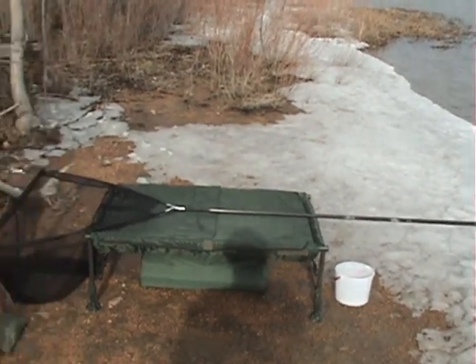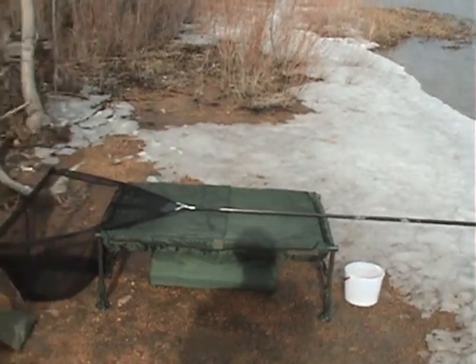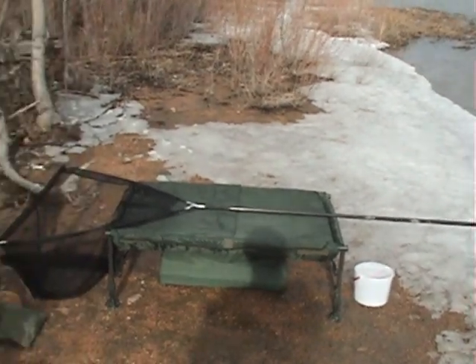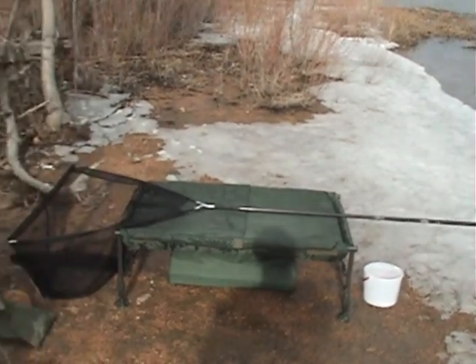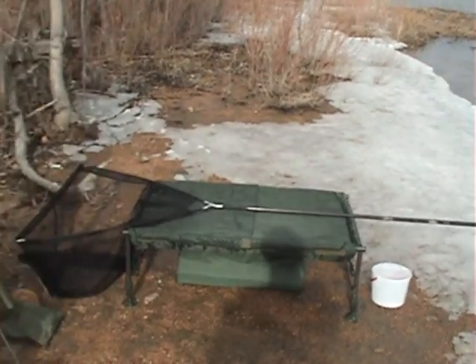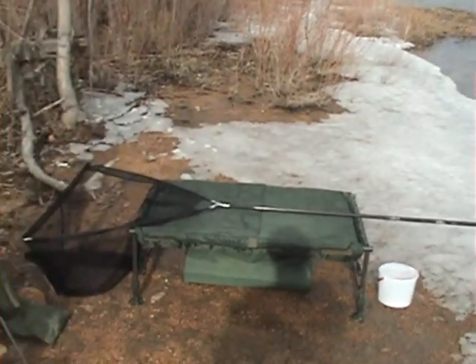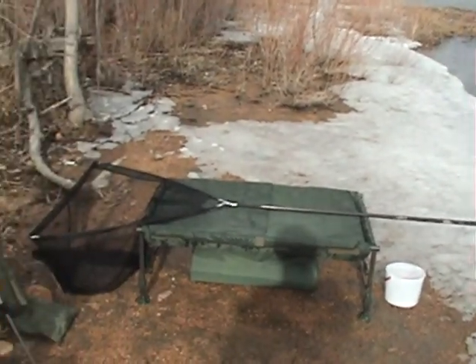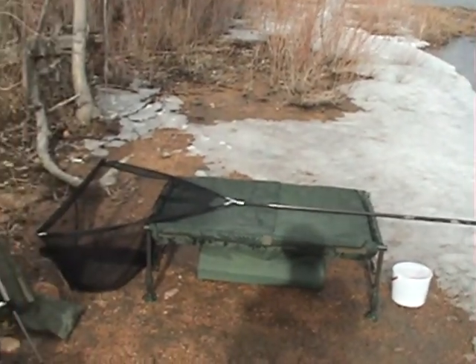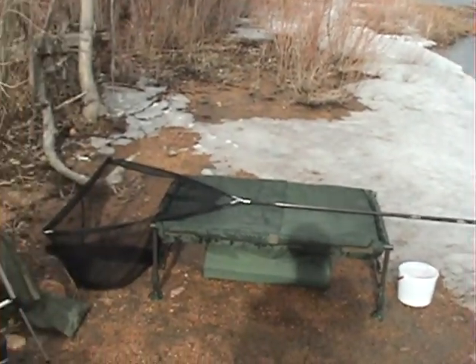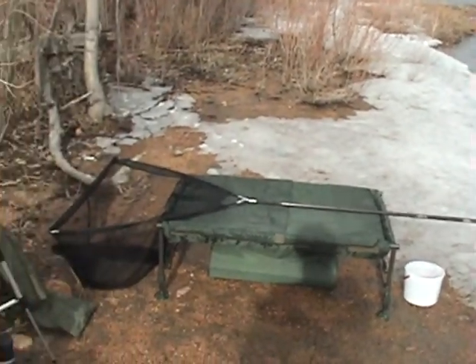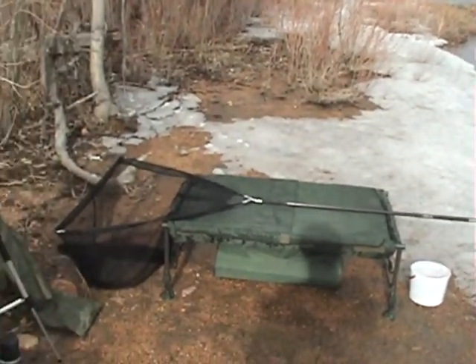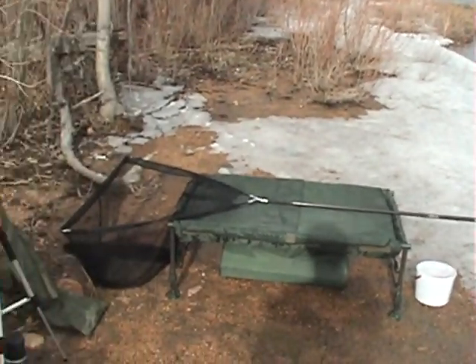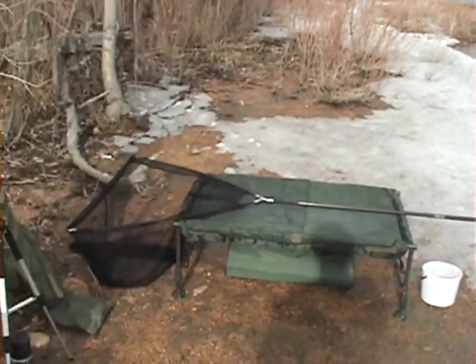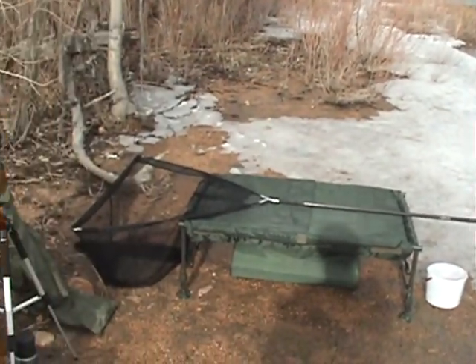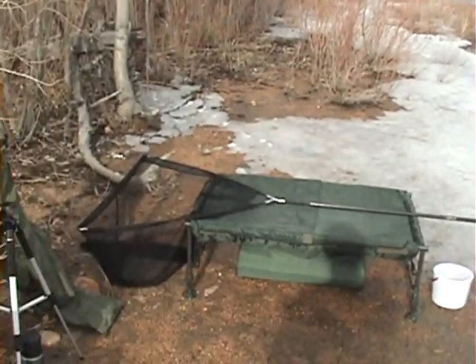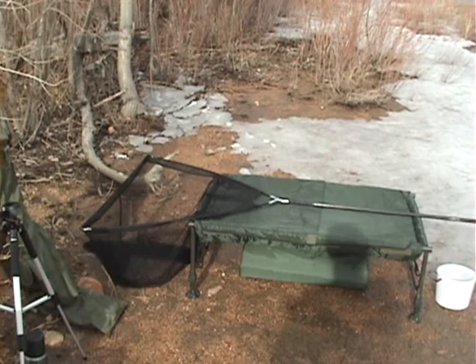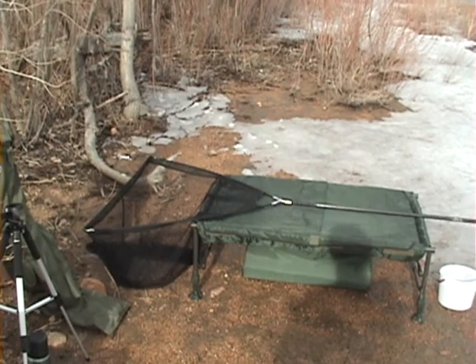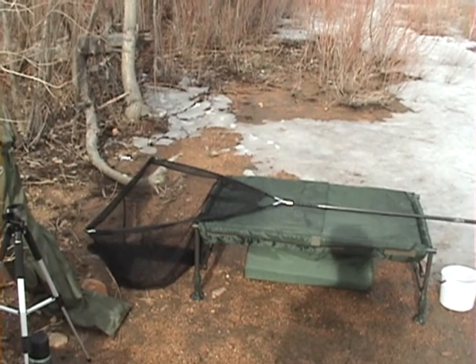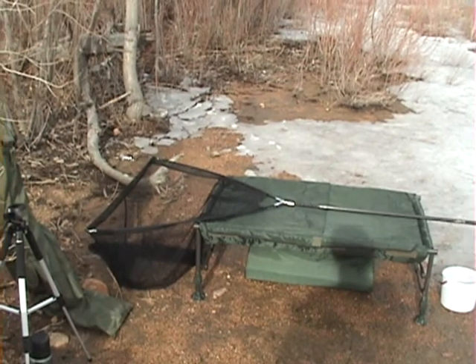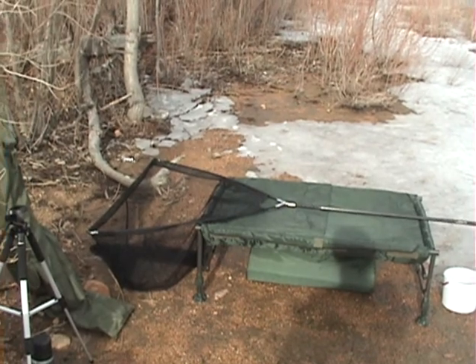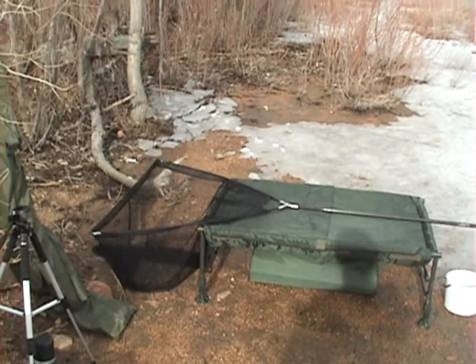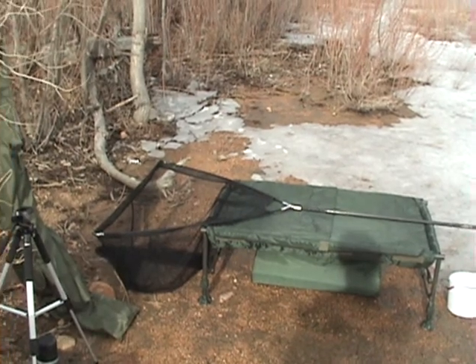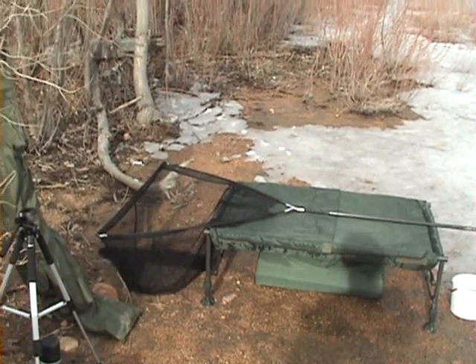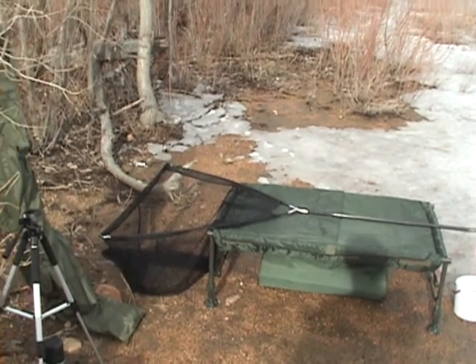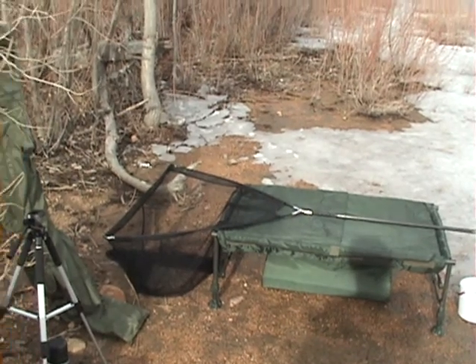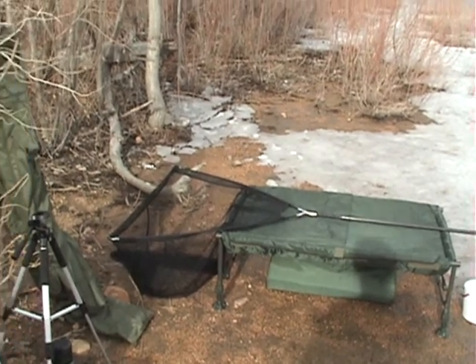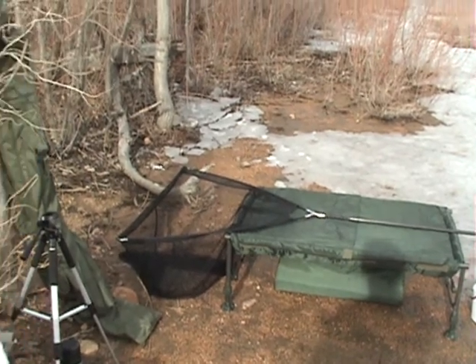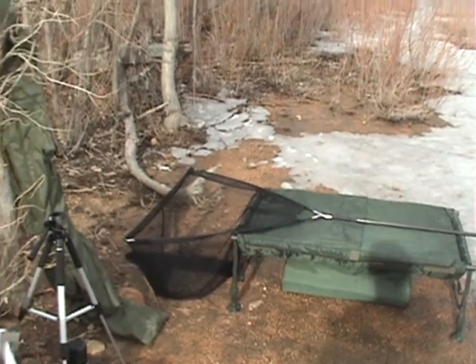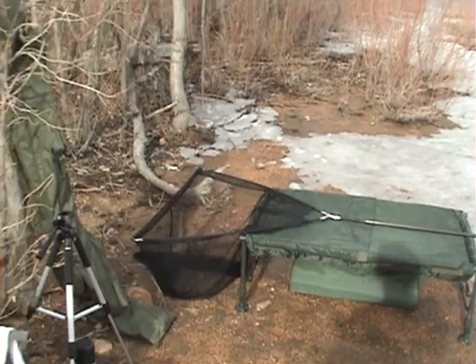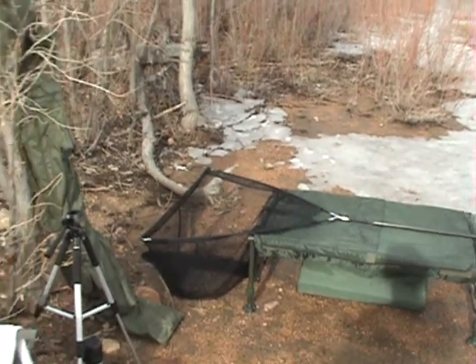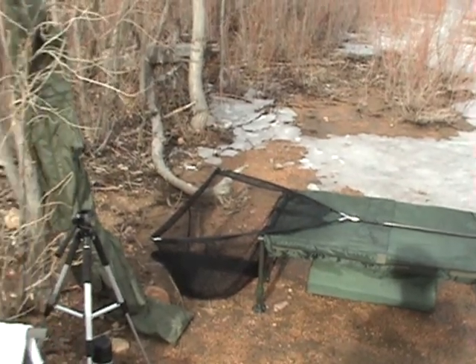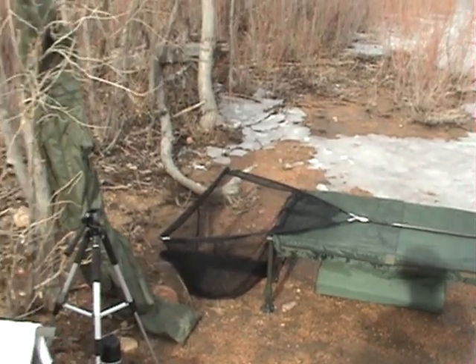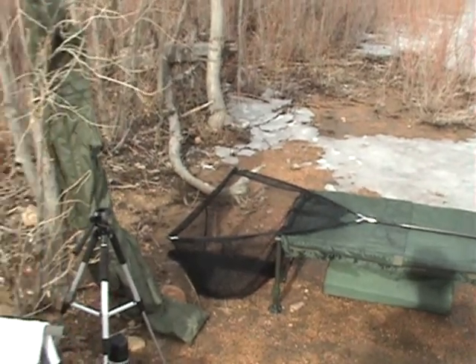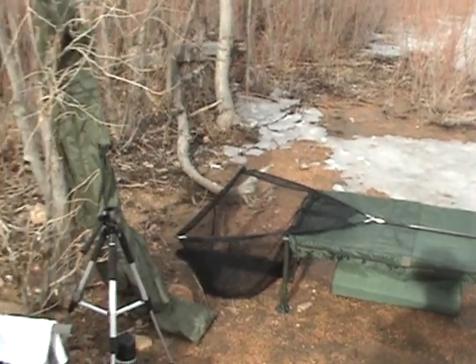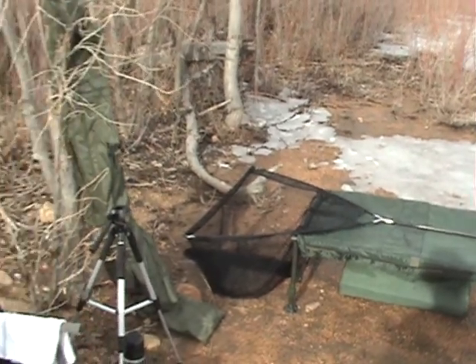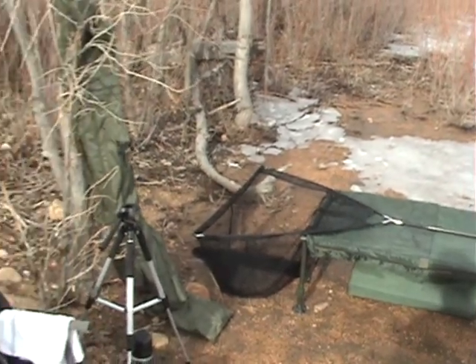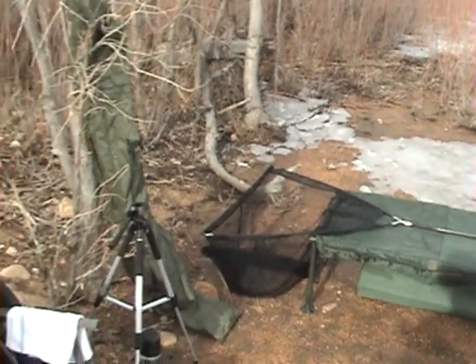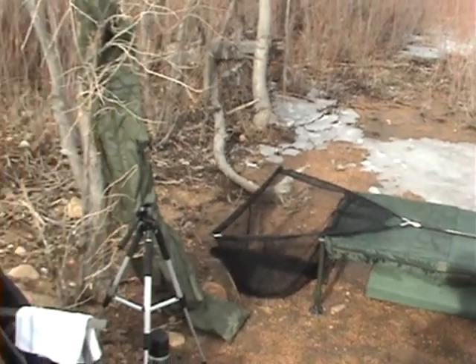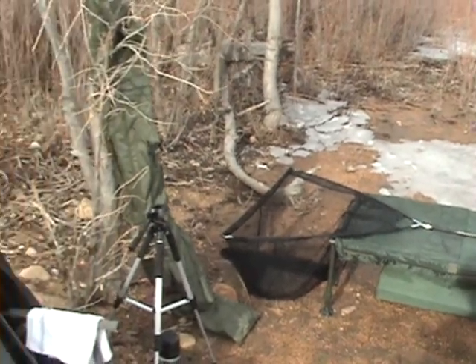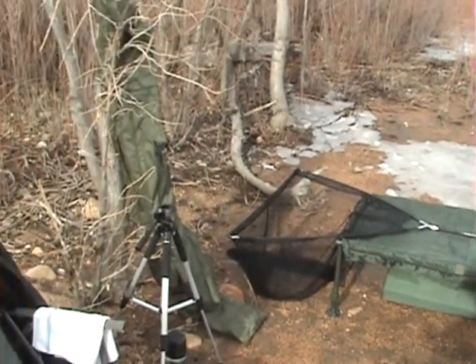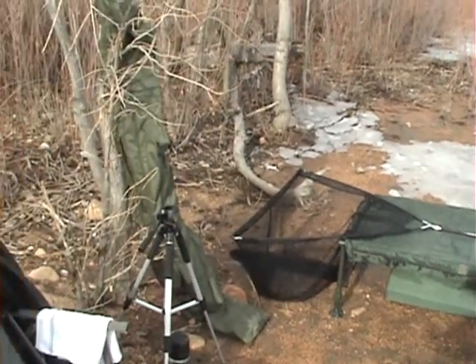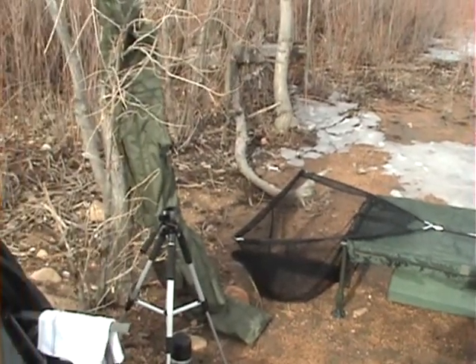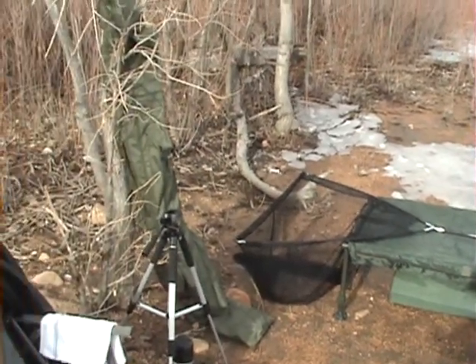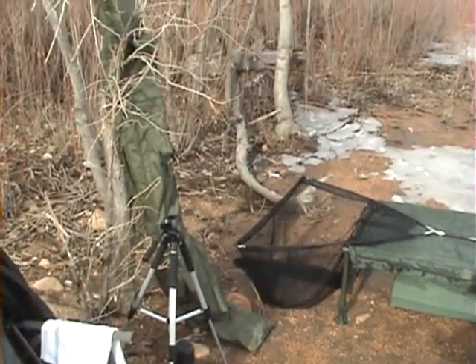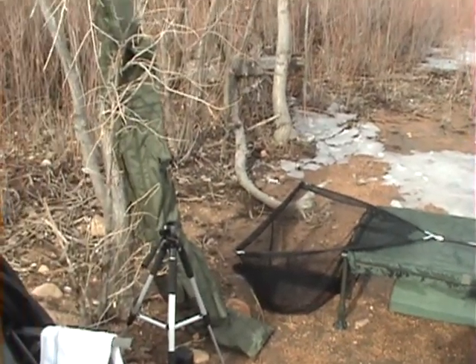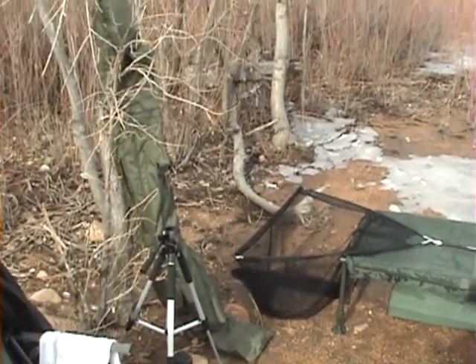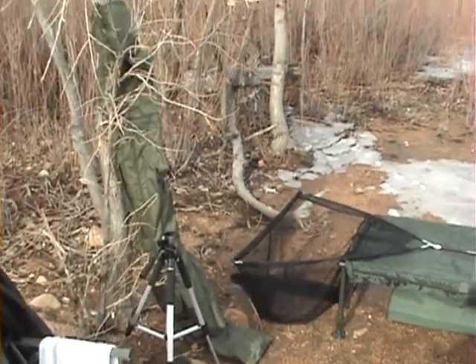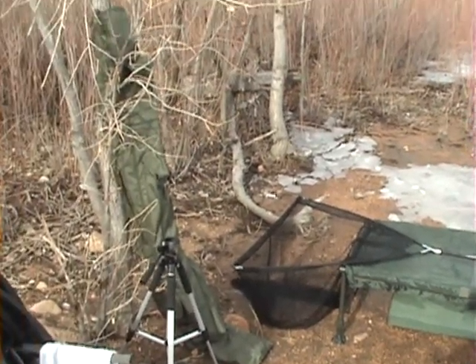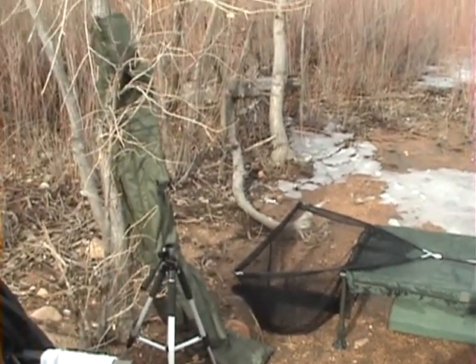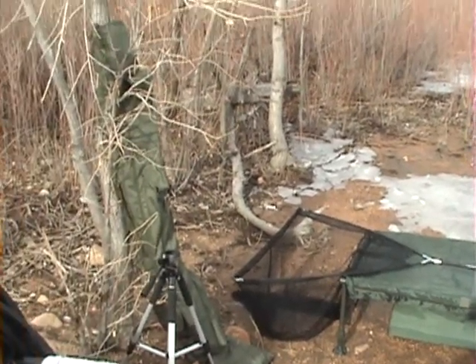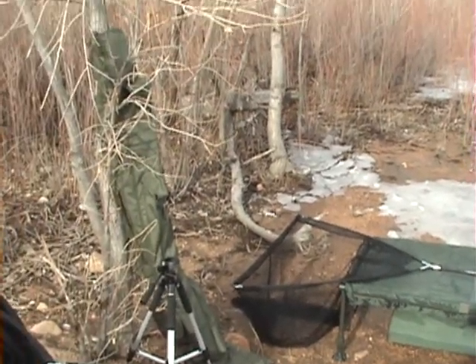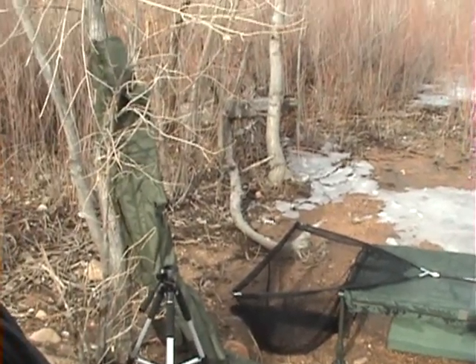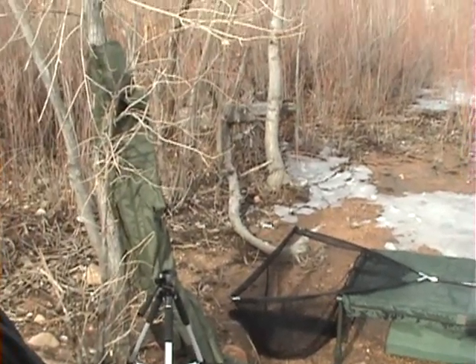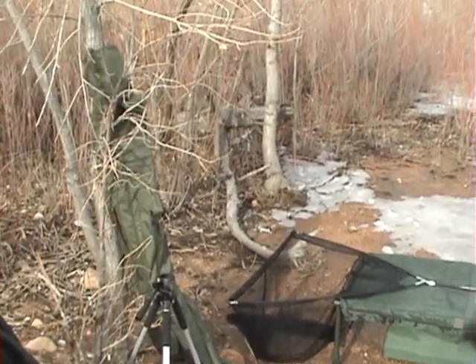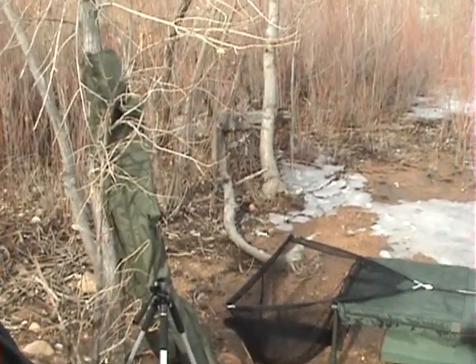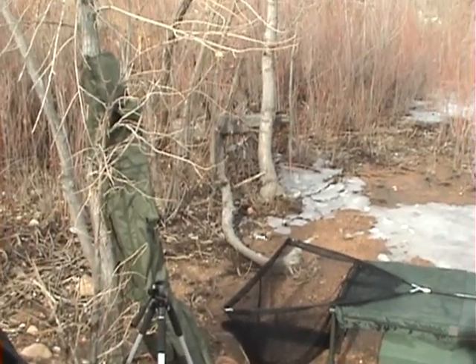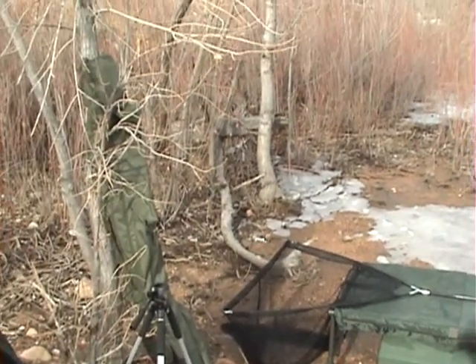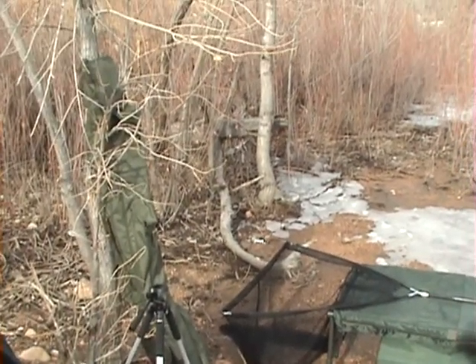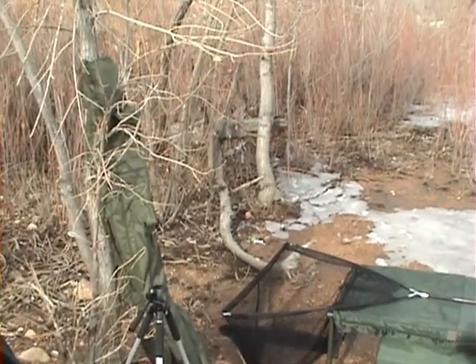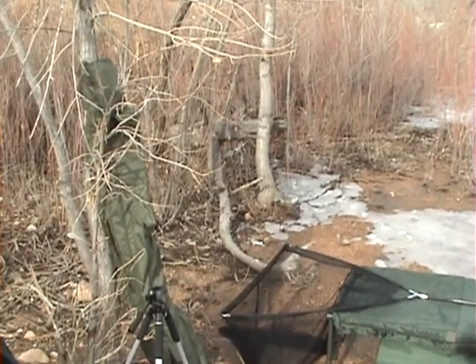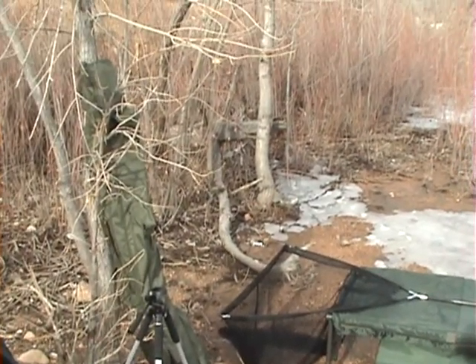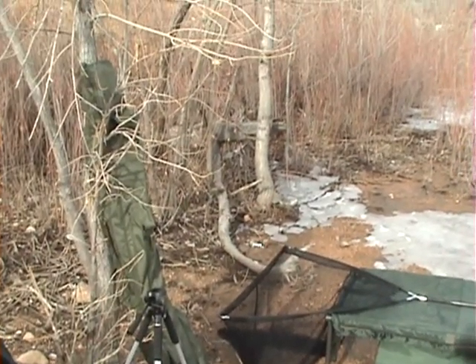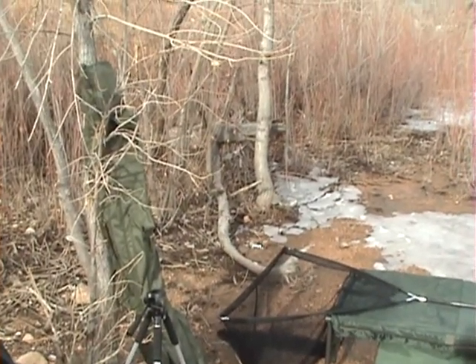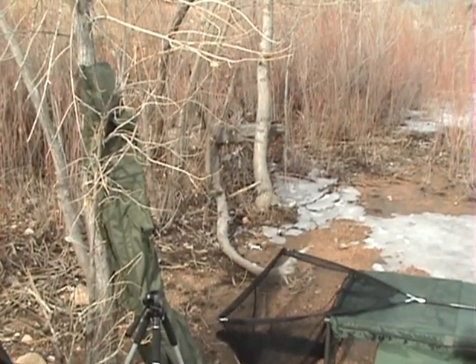It is pretty chilly, I am going to get myself a coffee and sit back and wait for the fish to come.